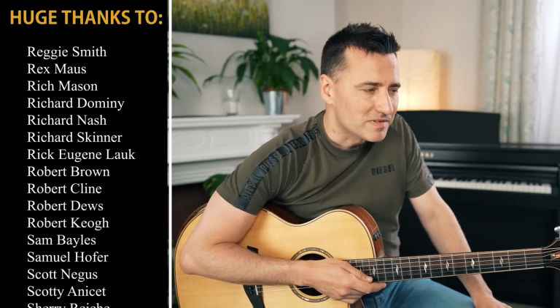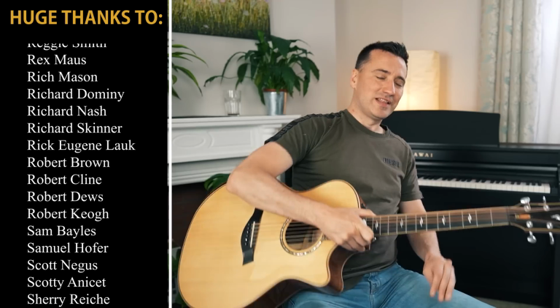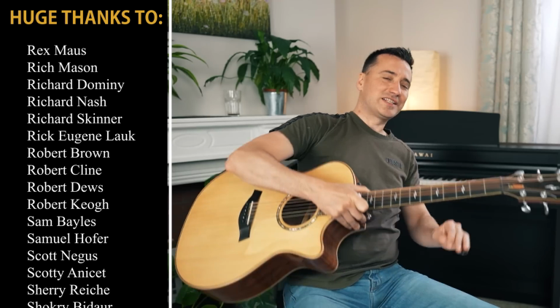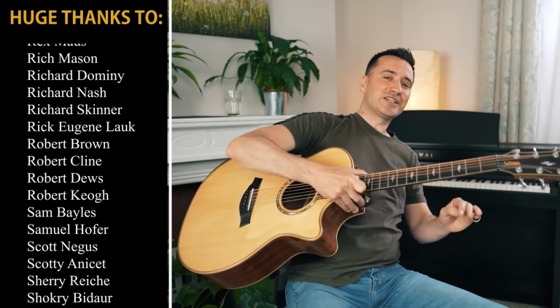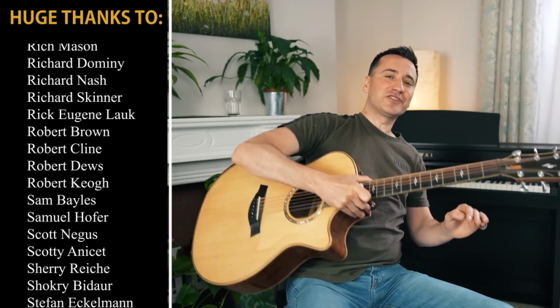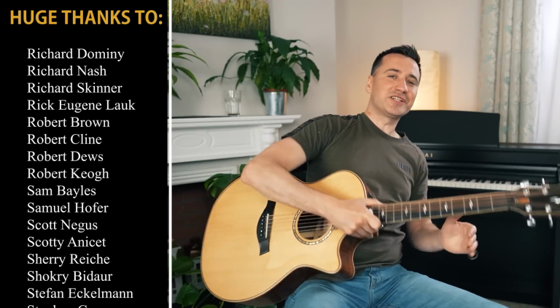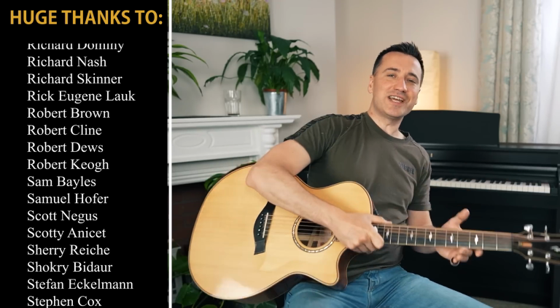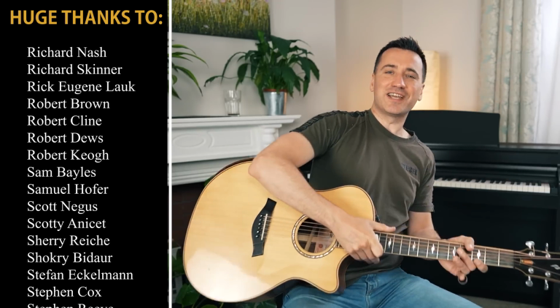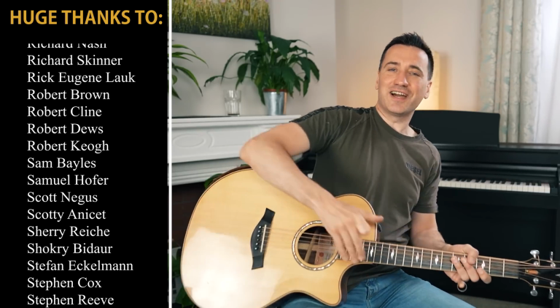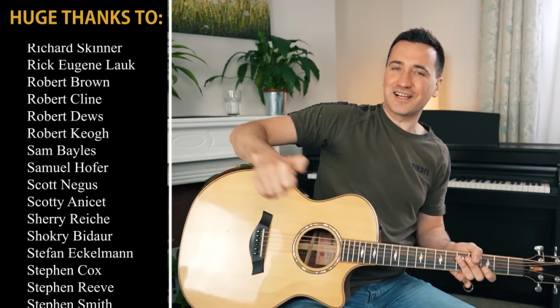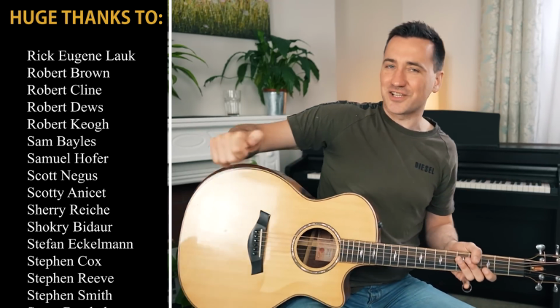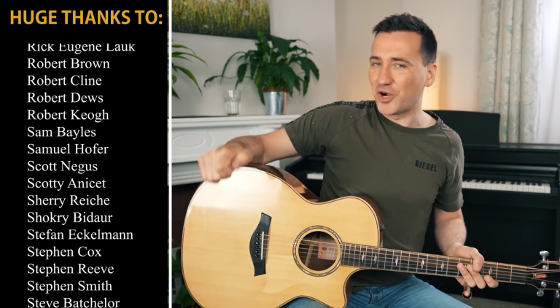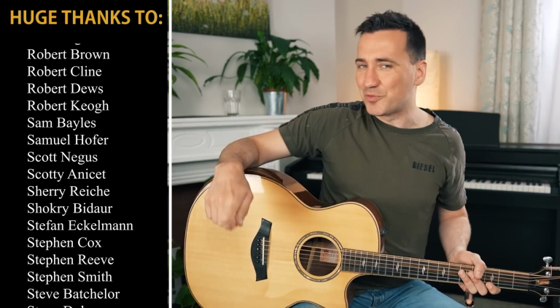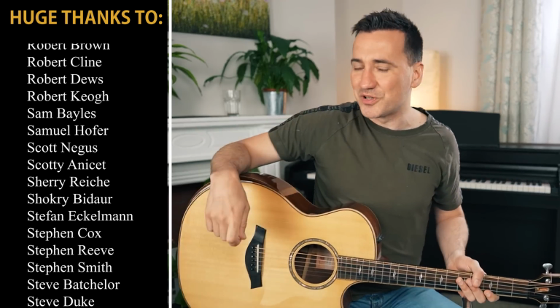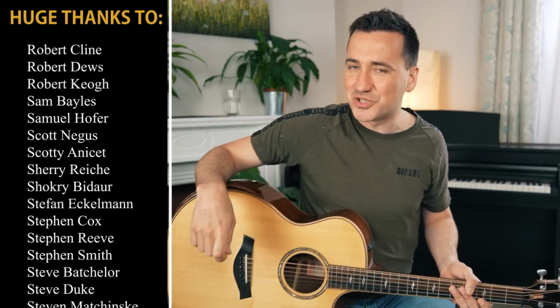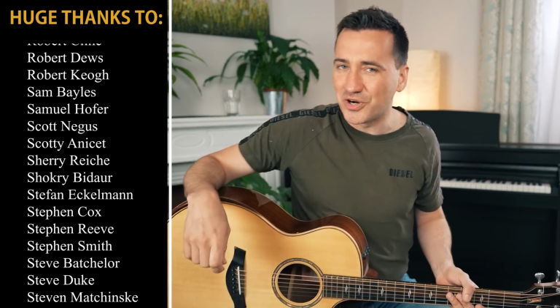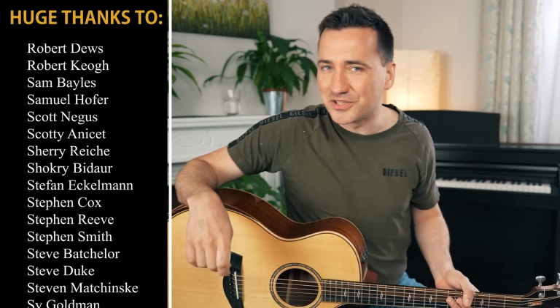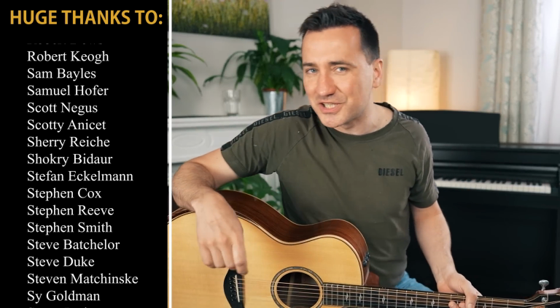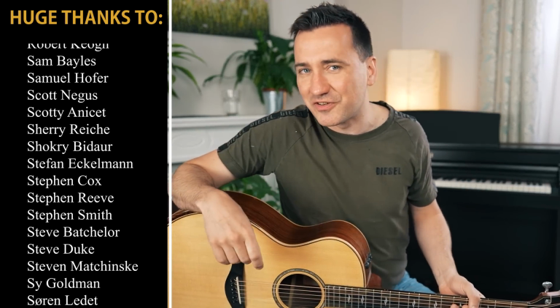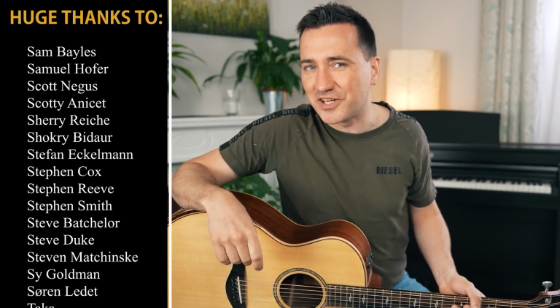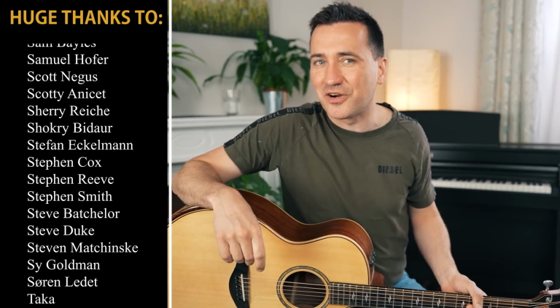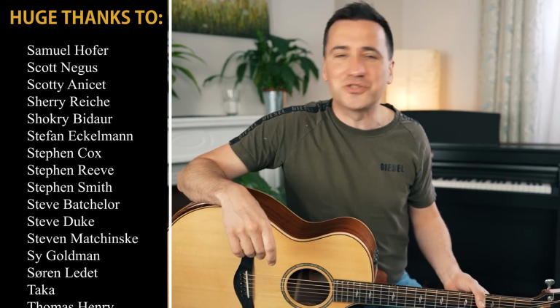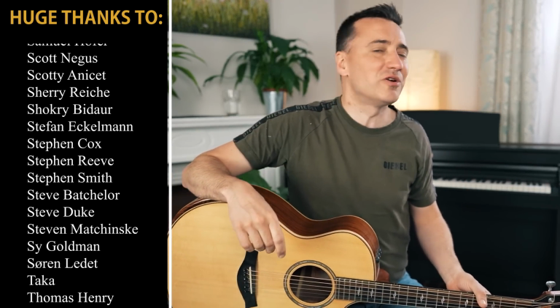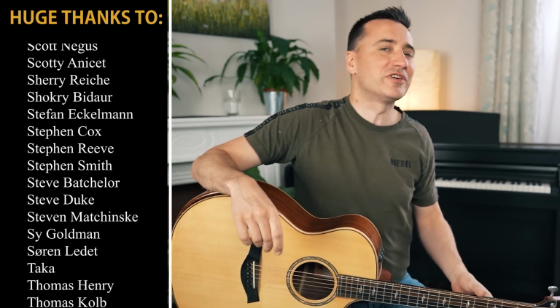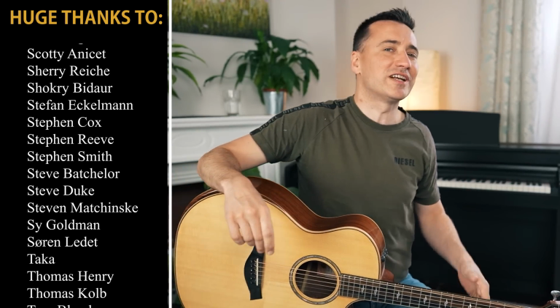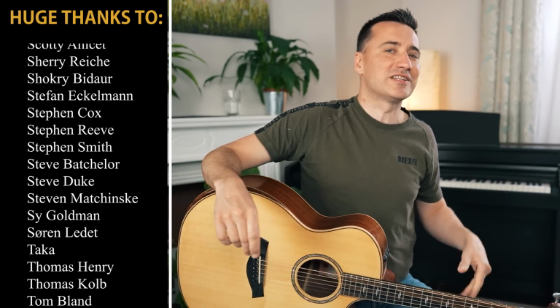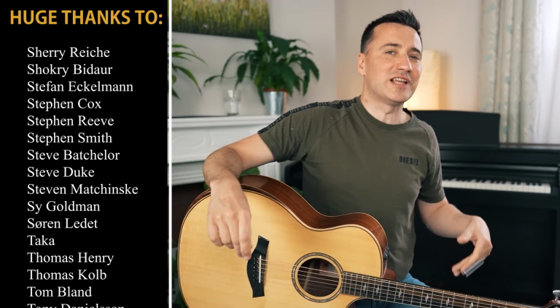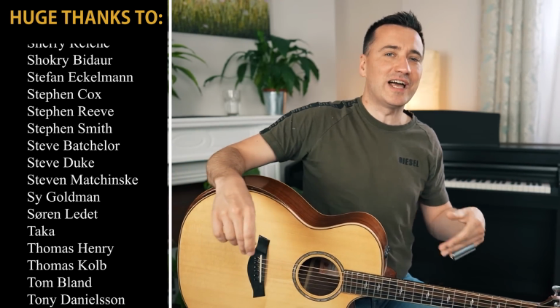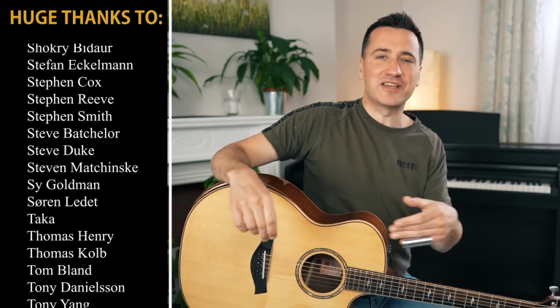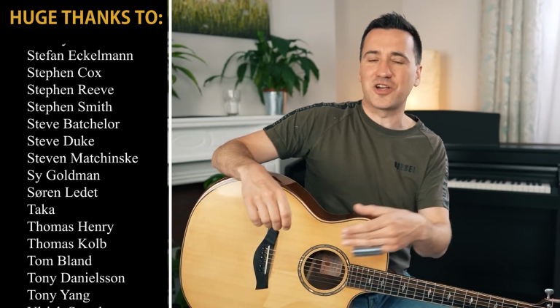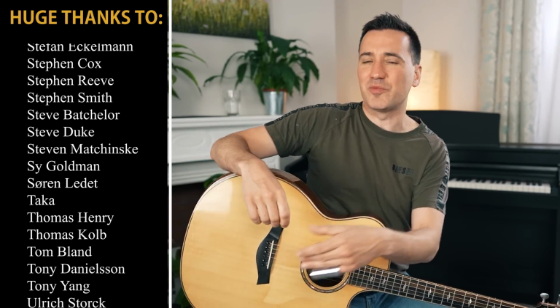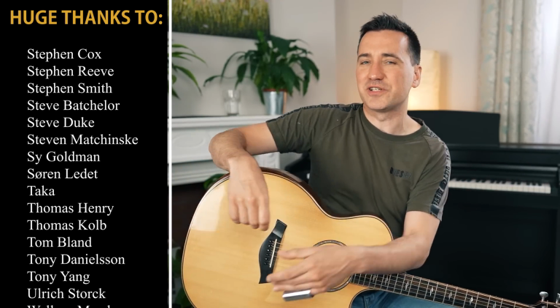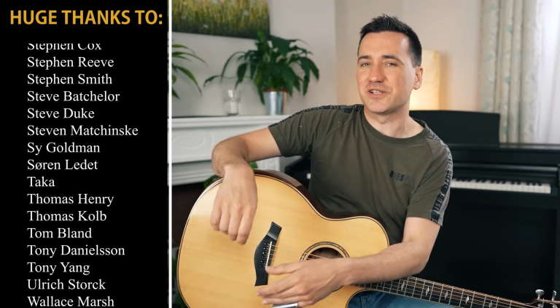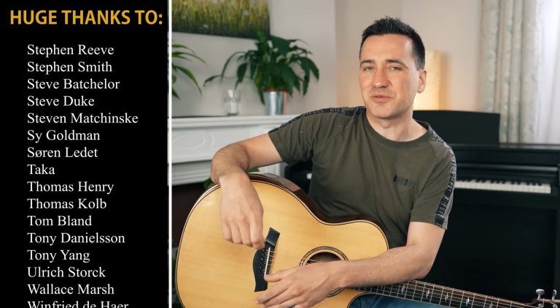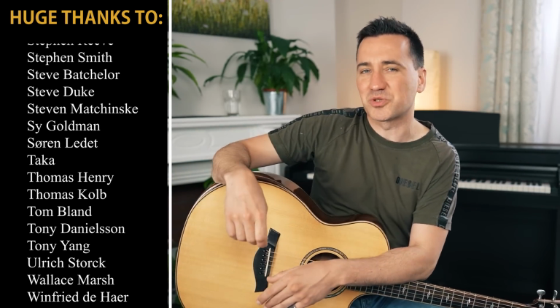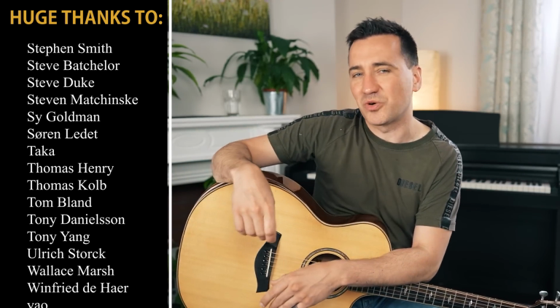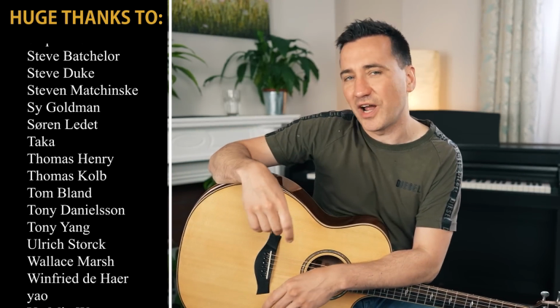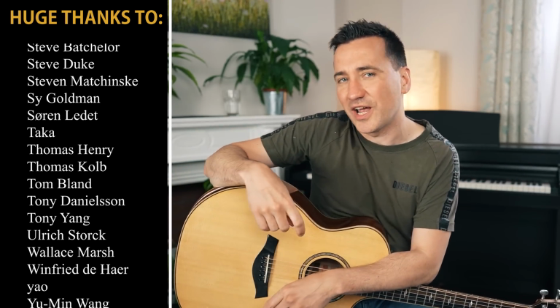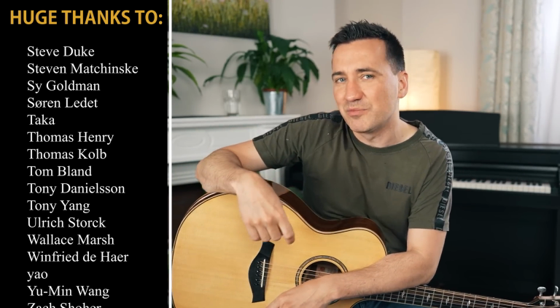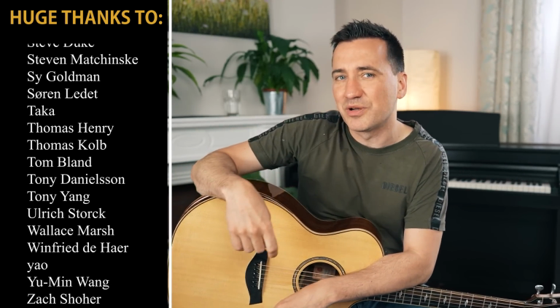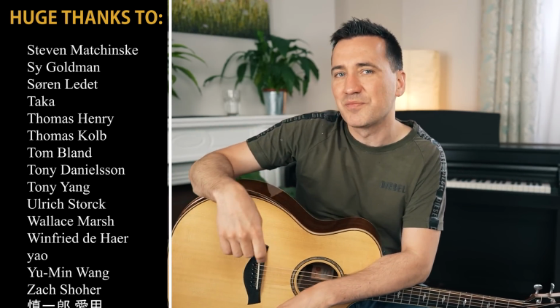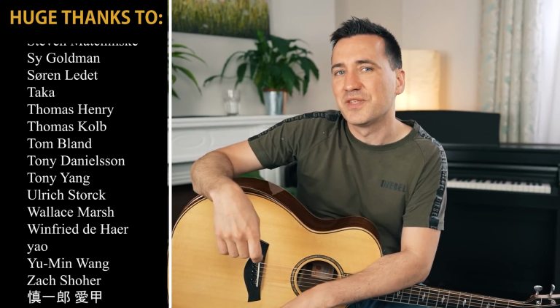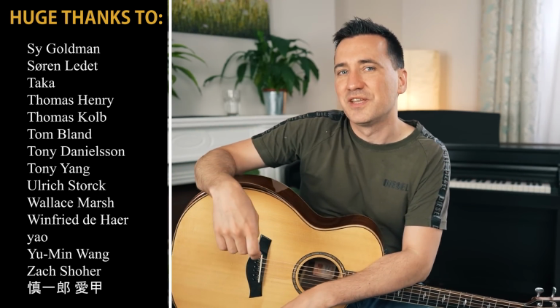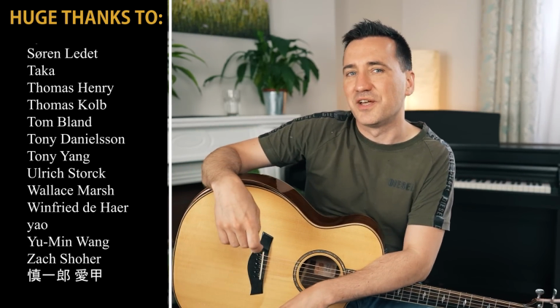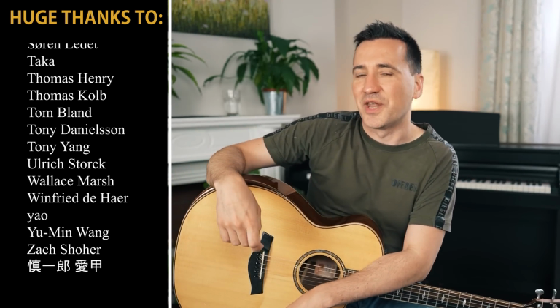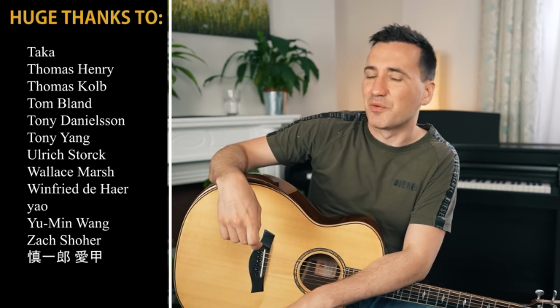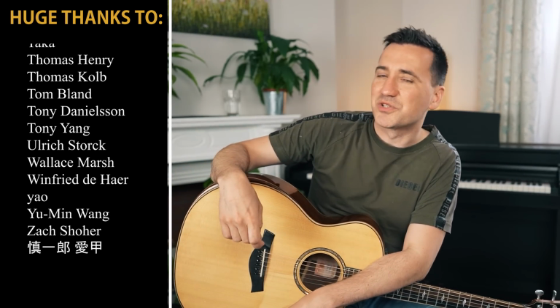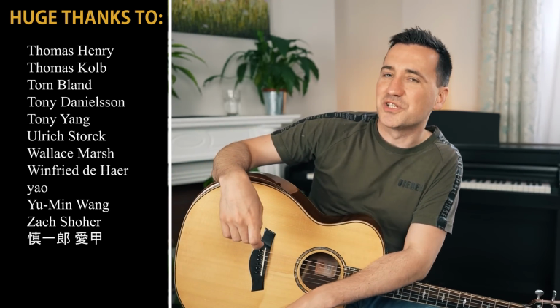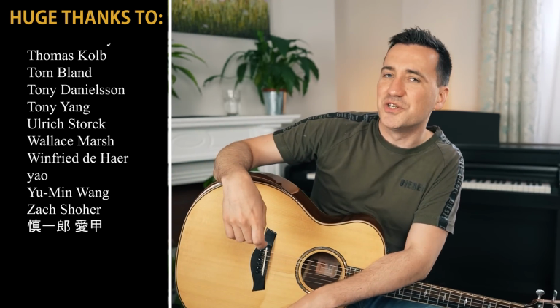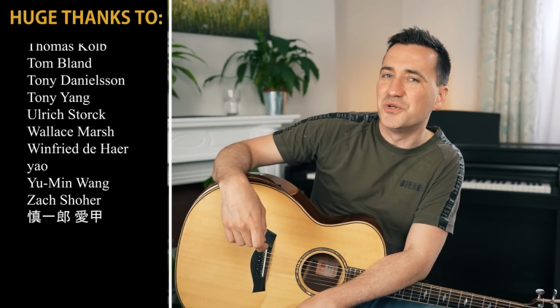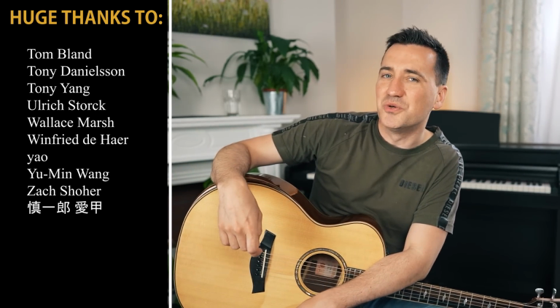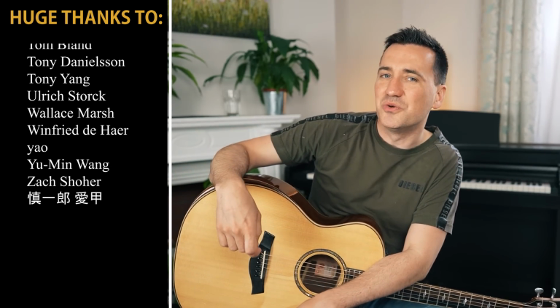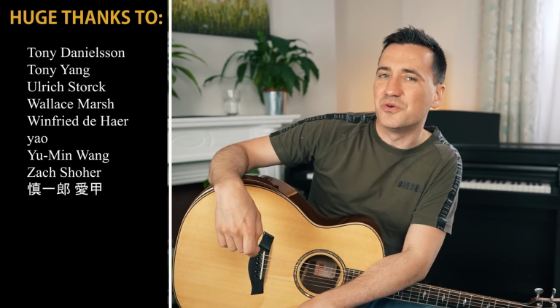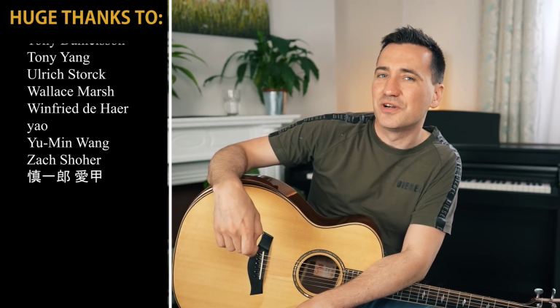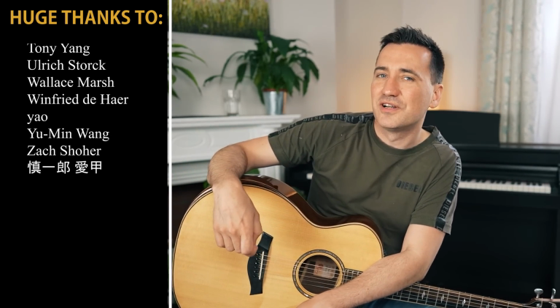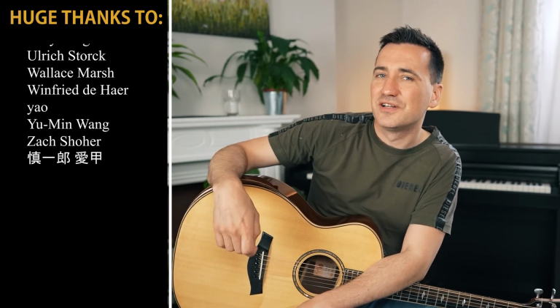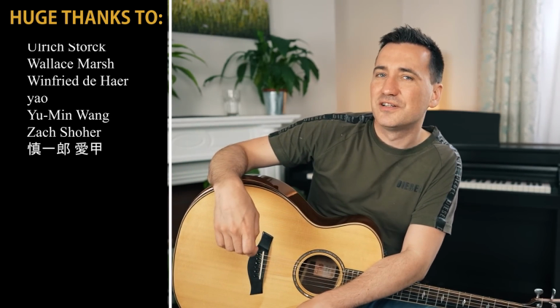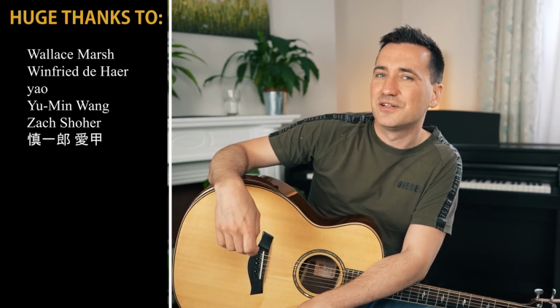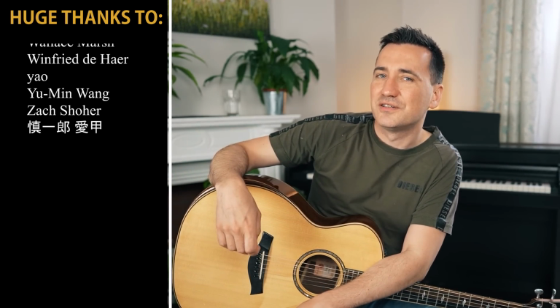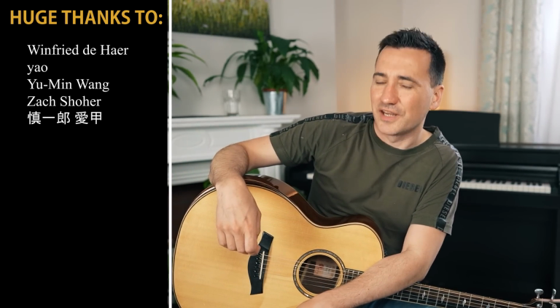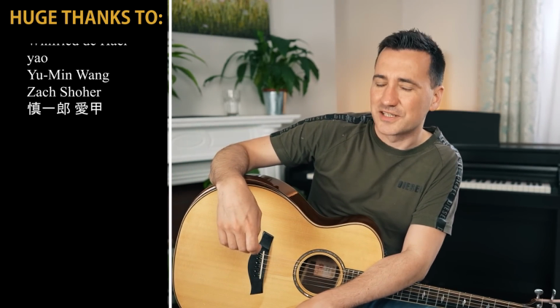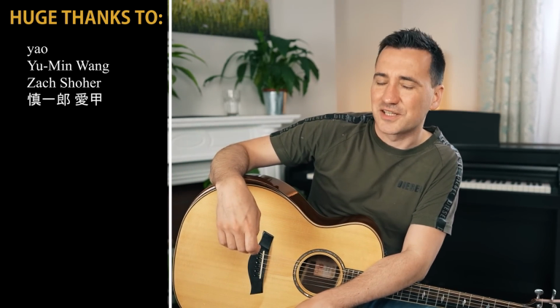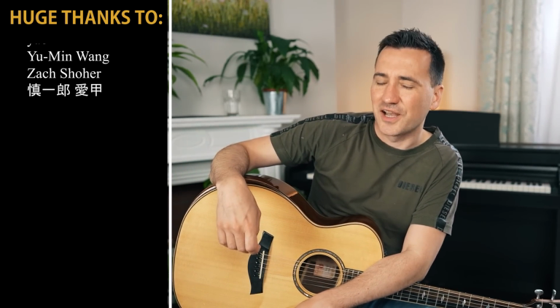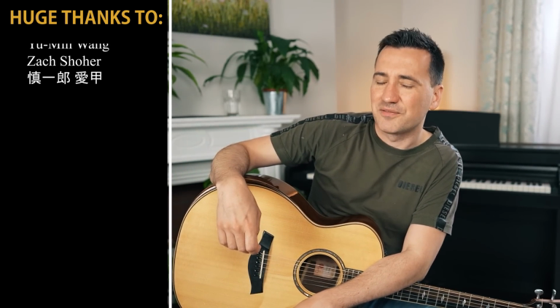That's it for today, guys. I hope you enjoyed this video. Don't forget to like, comment, and subscribe, and I will see you next time.